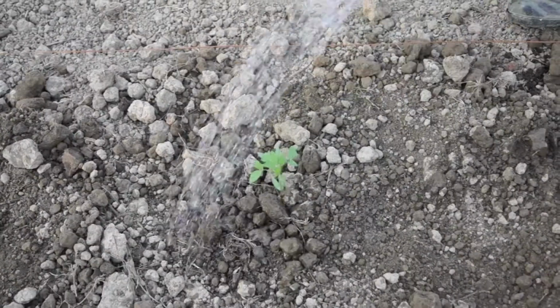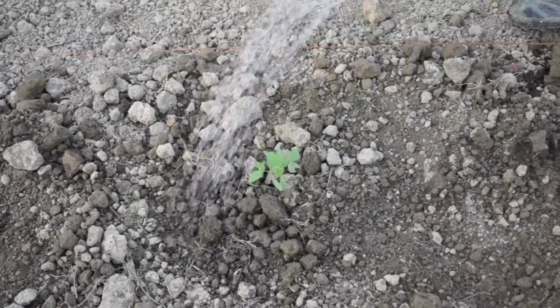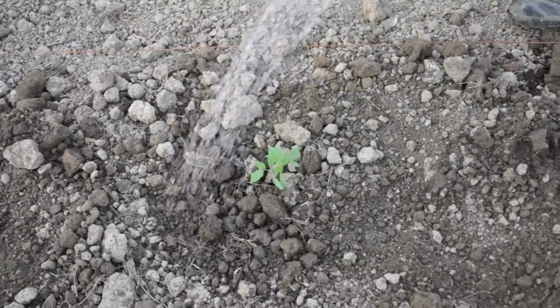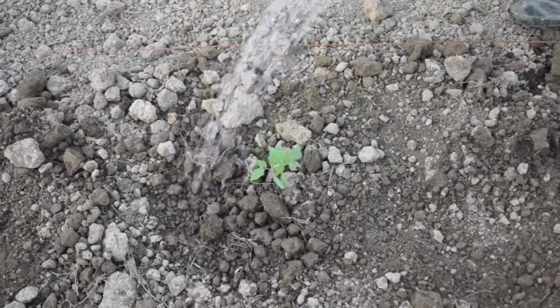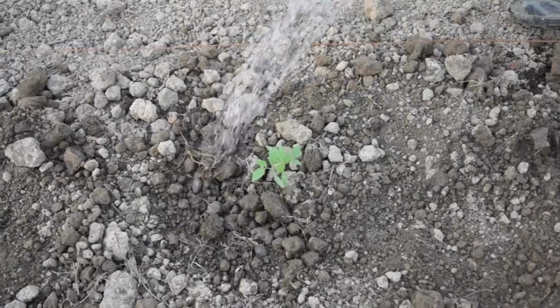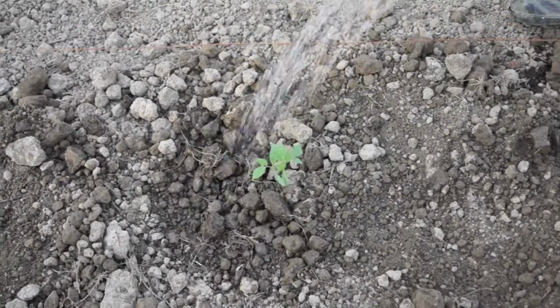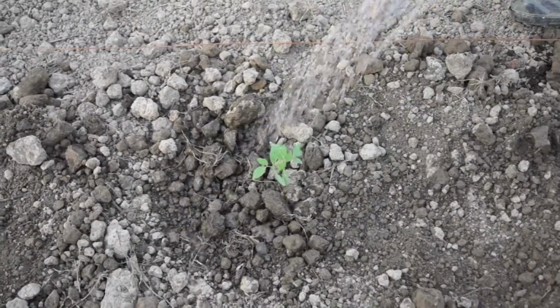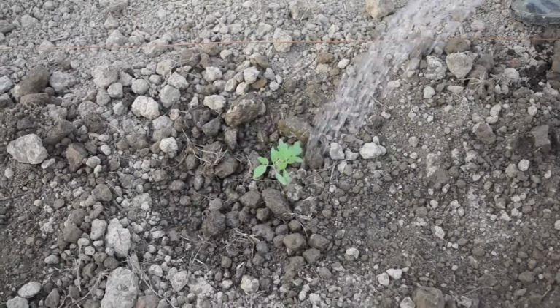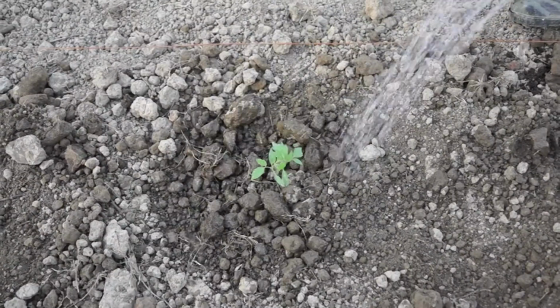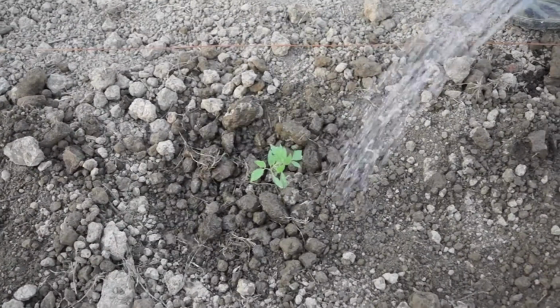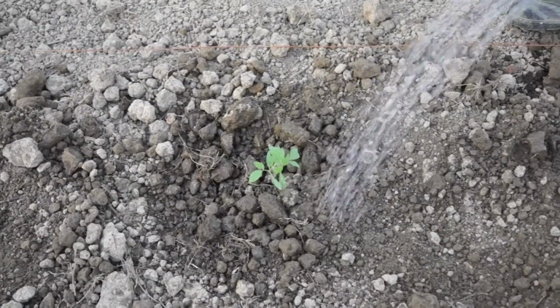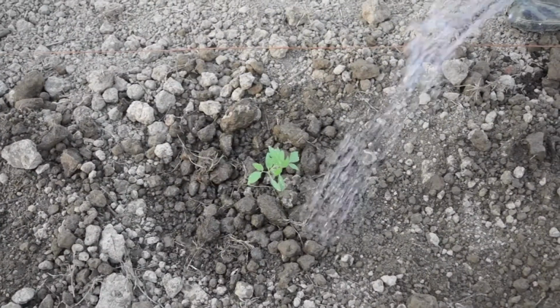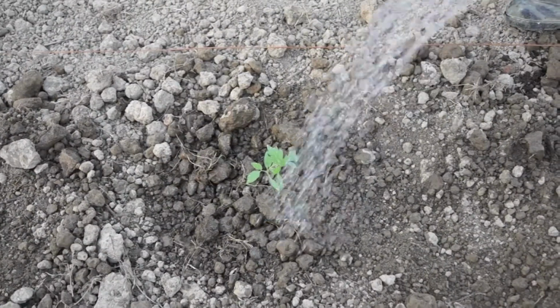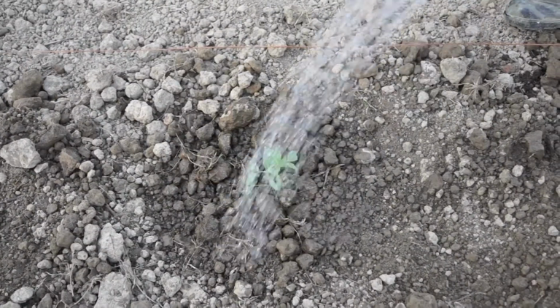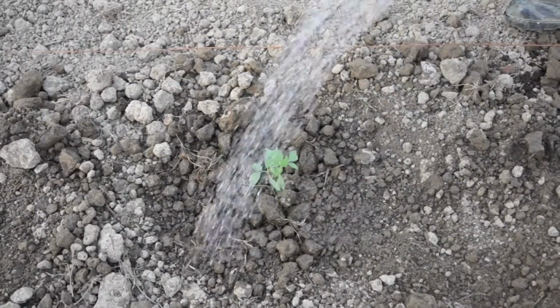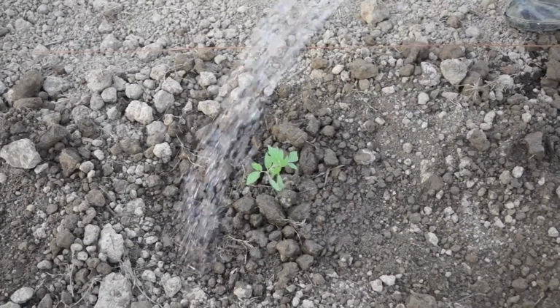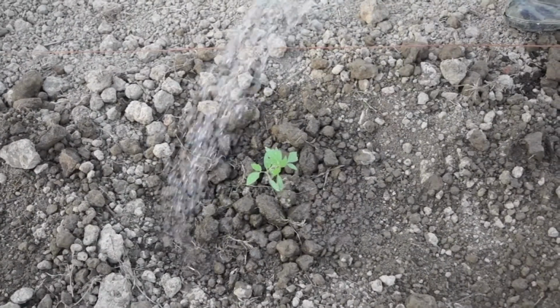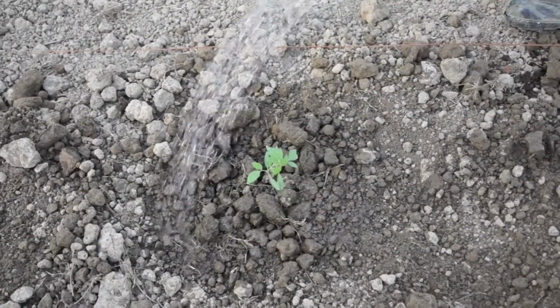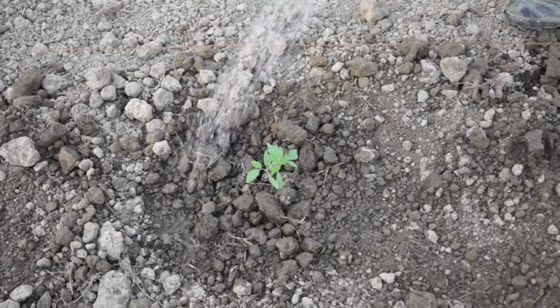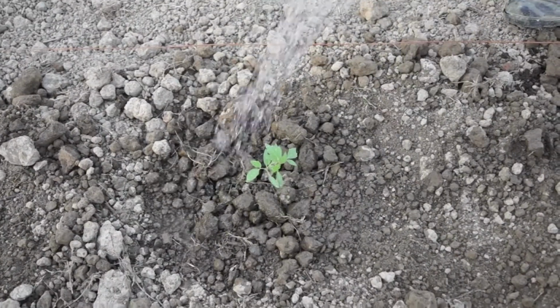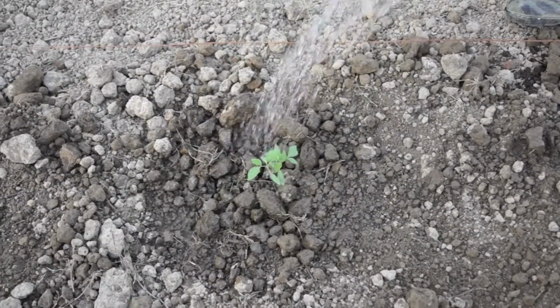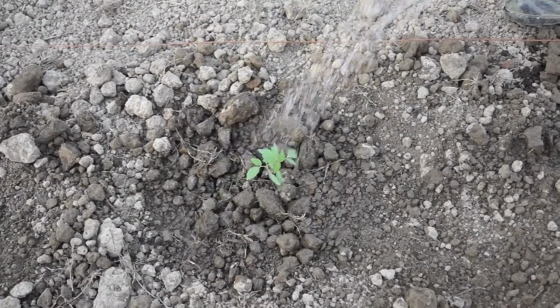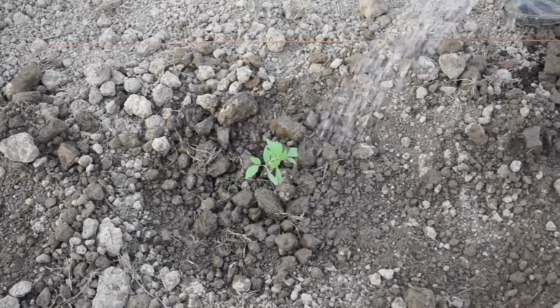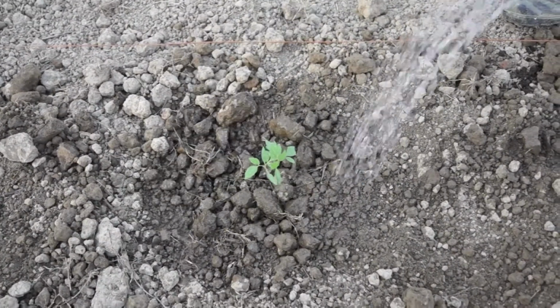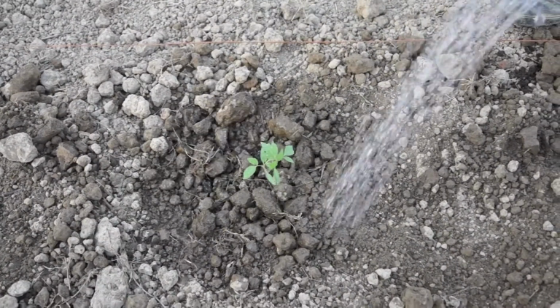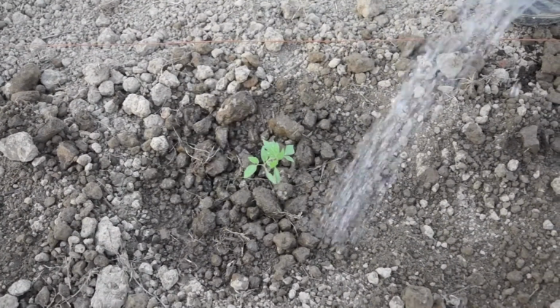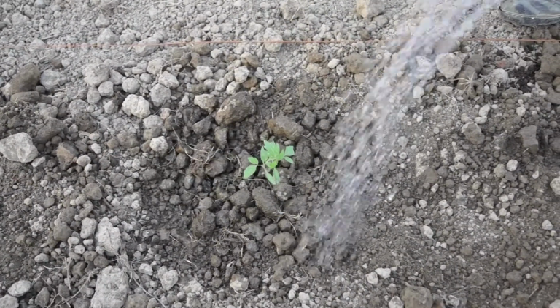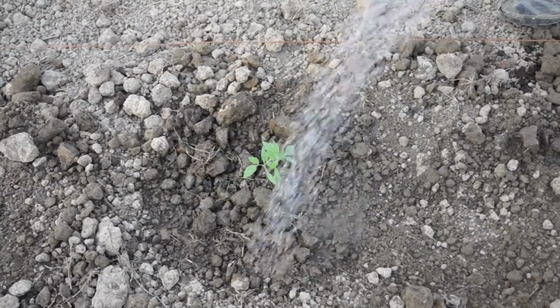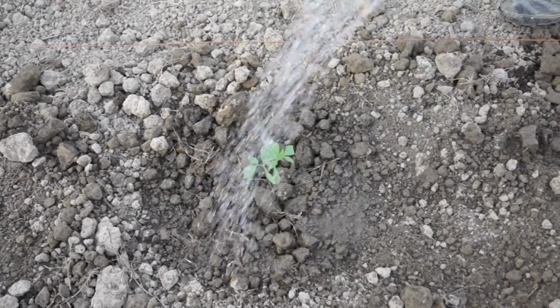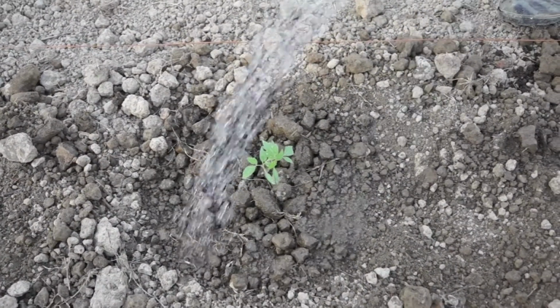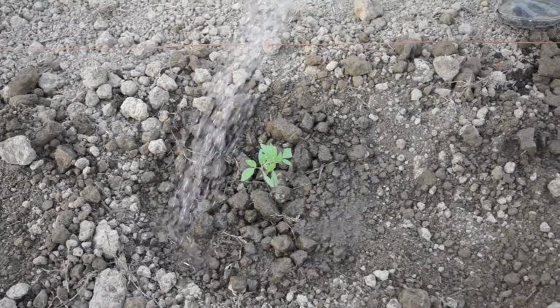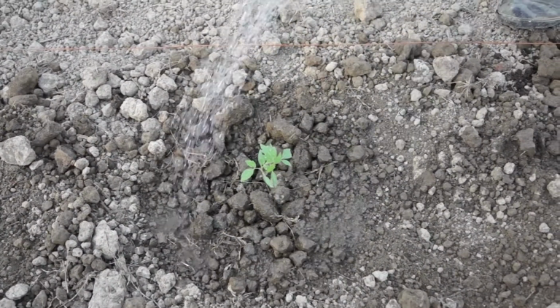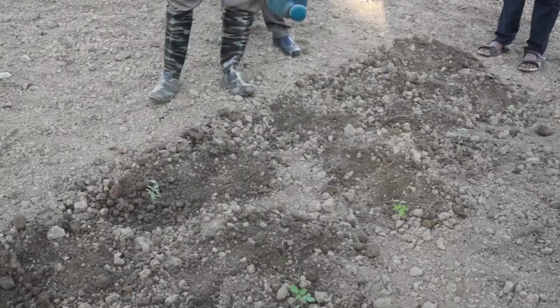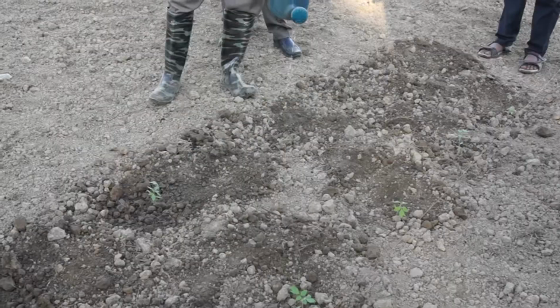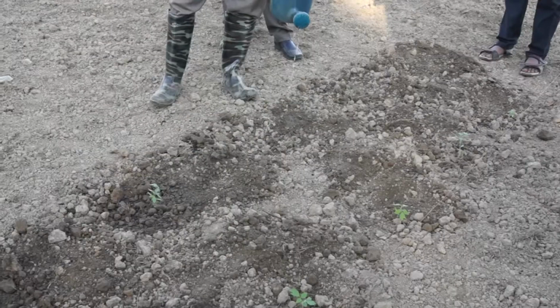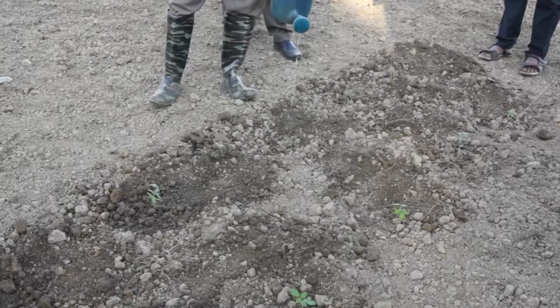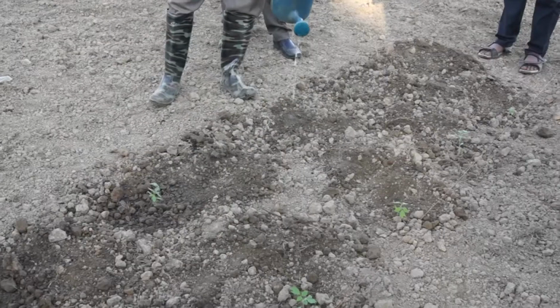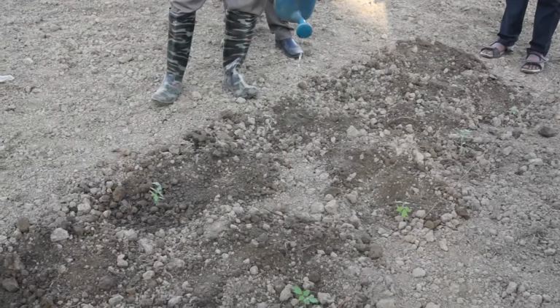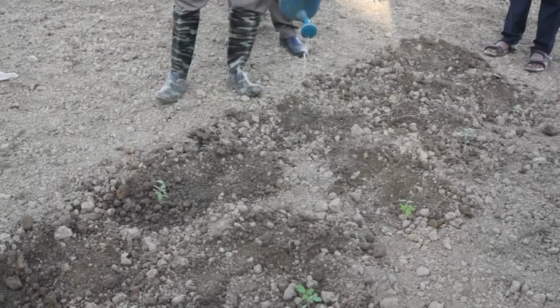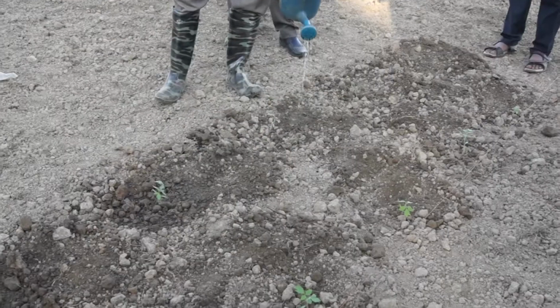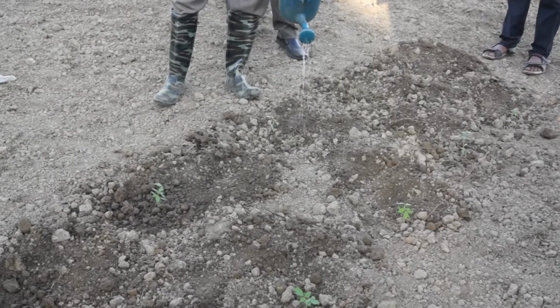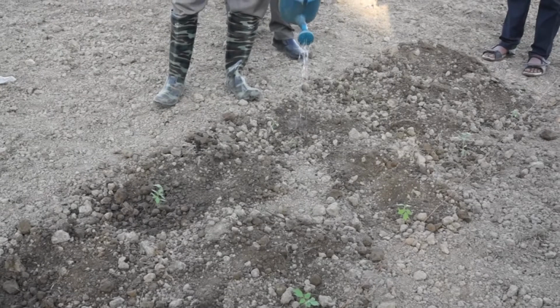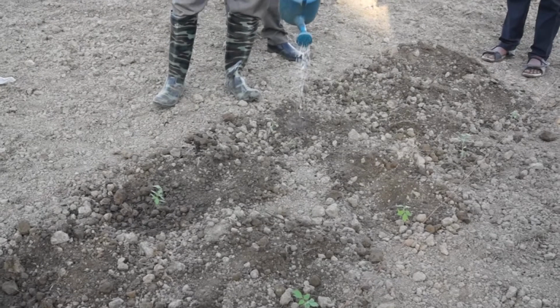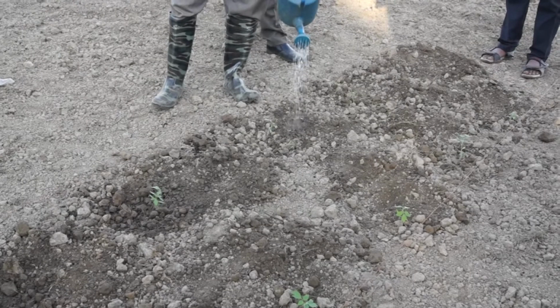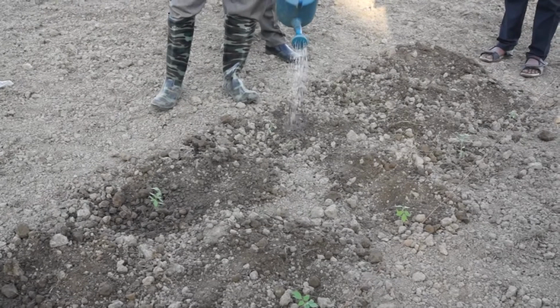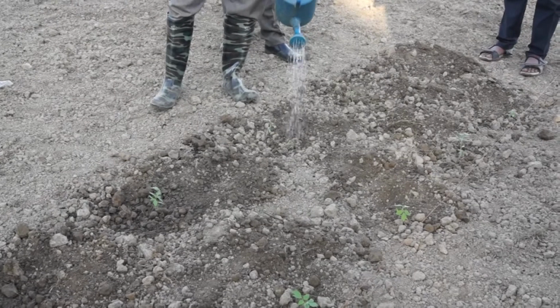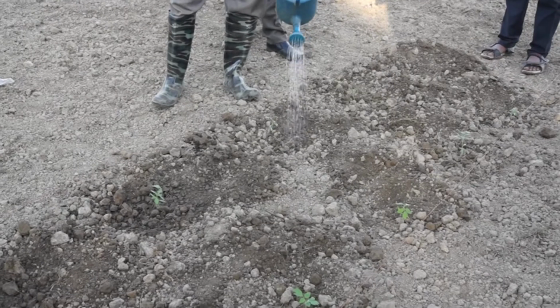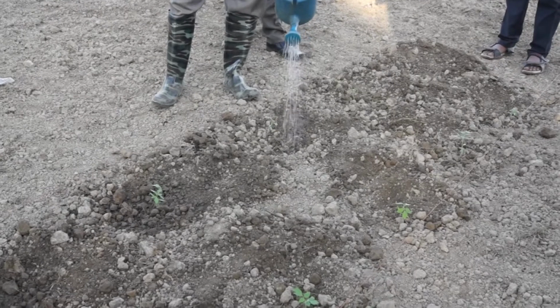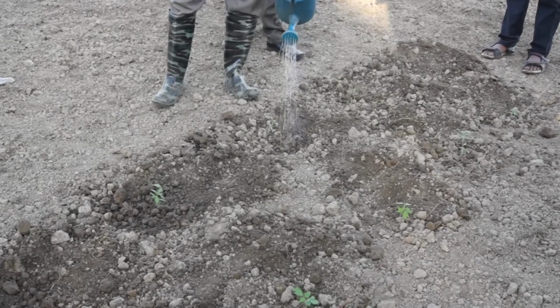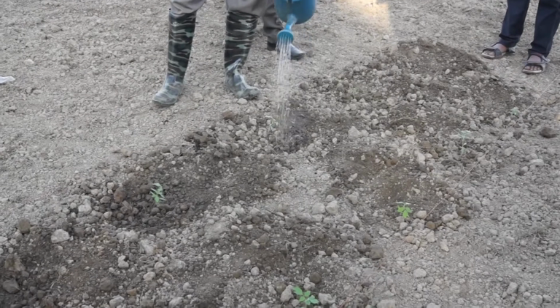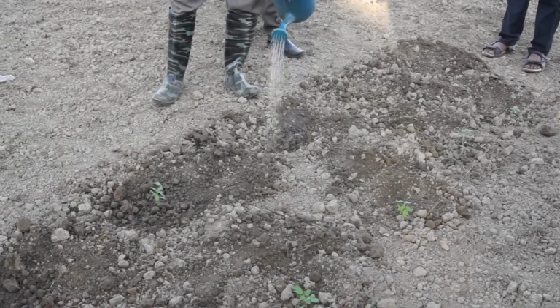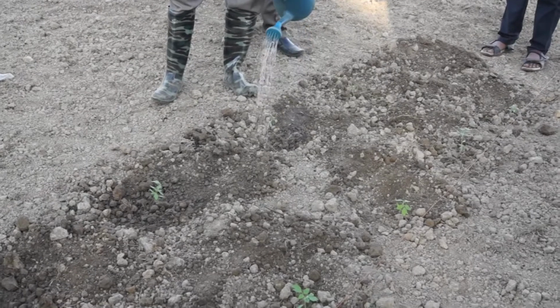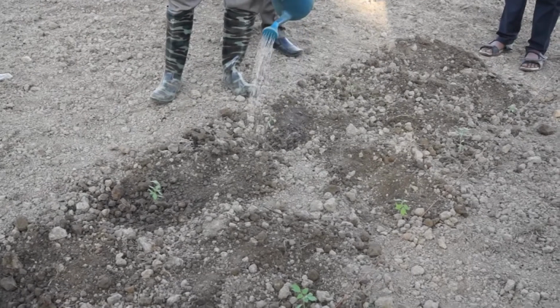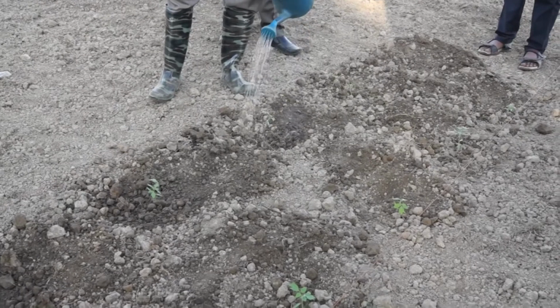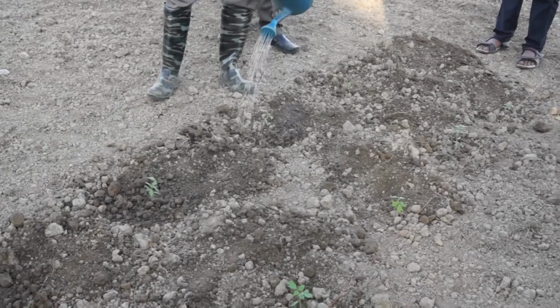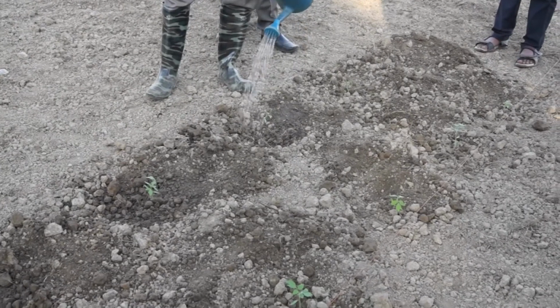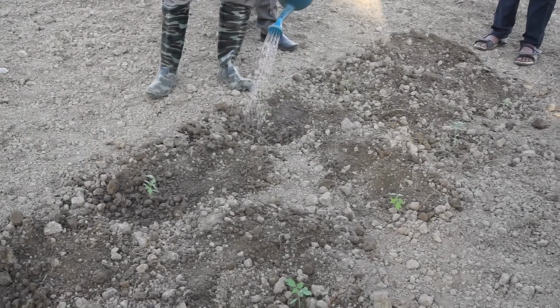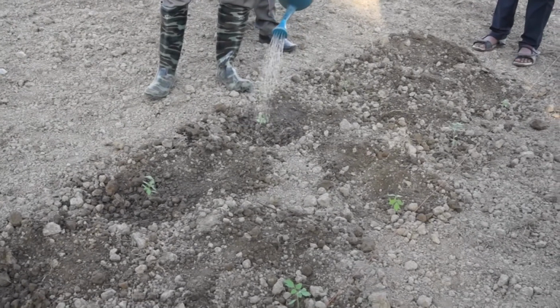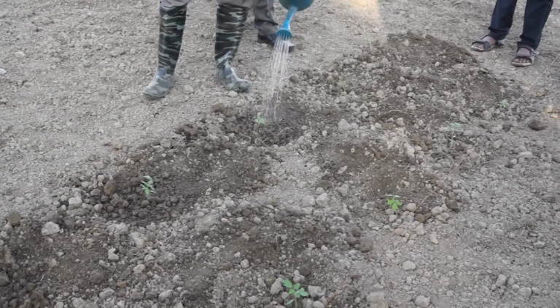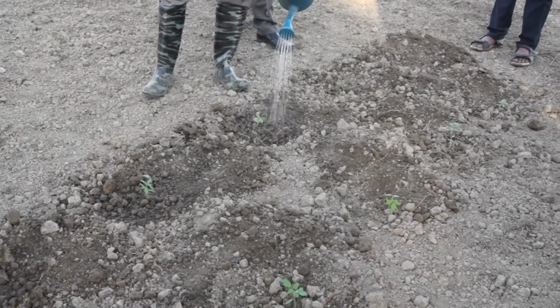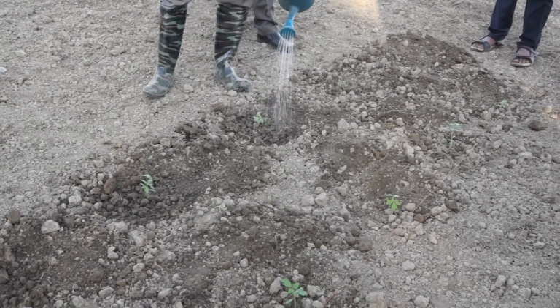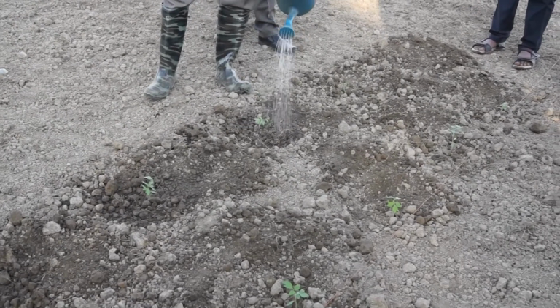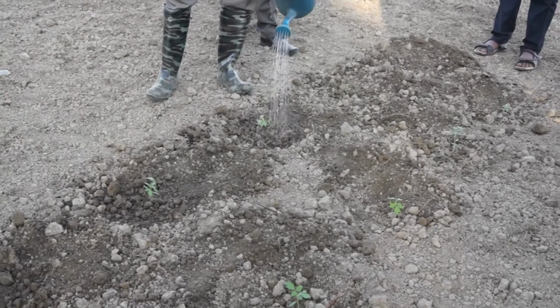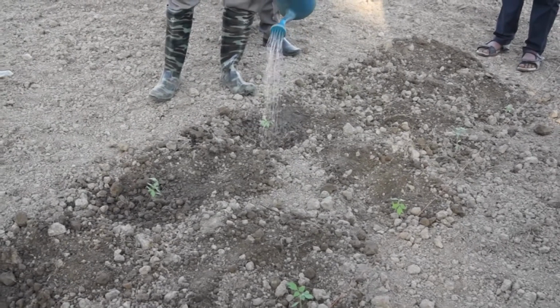After doing this, a light irrigation should be applied over the transplanted seedlings in each pit. We'll see you next time. Bye.